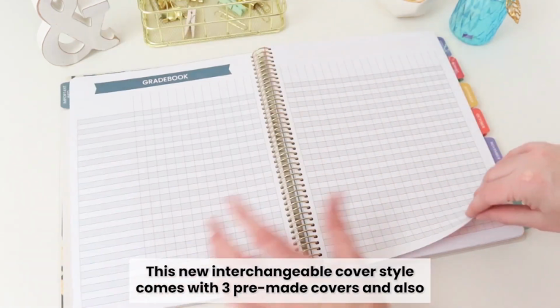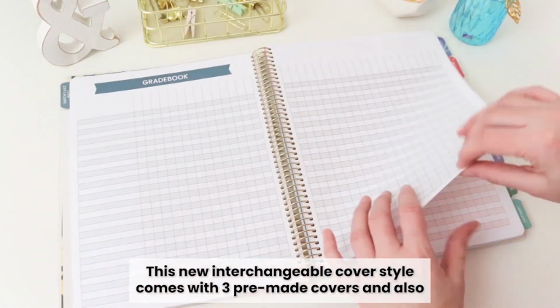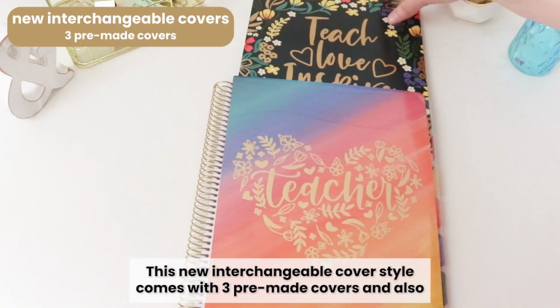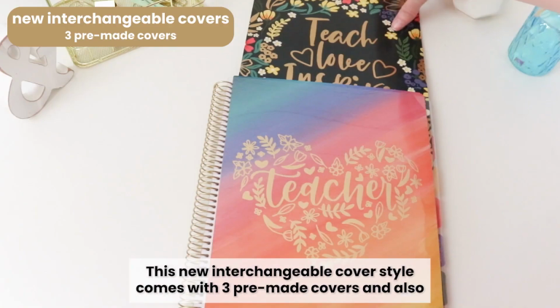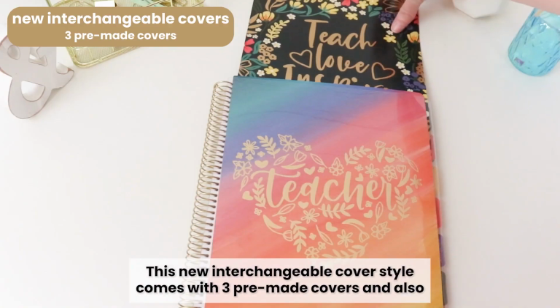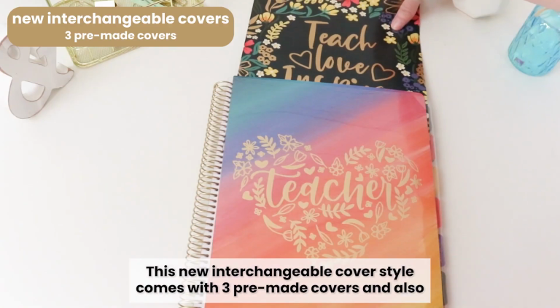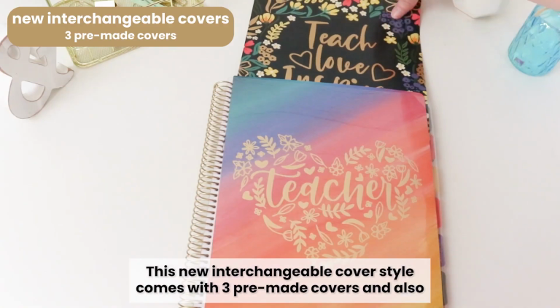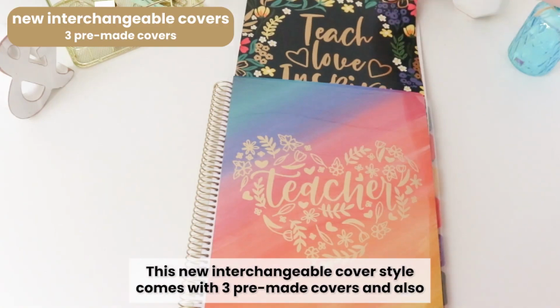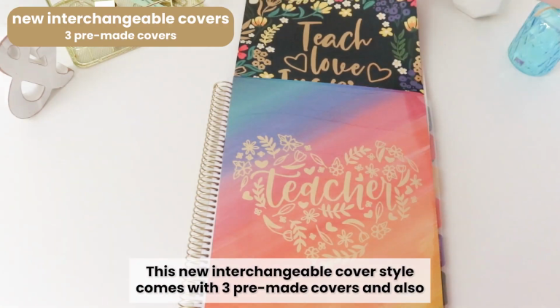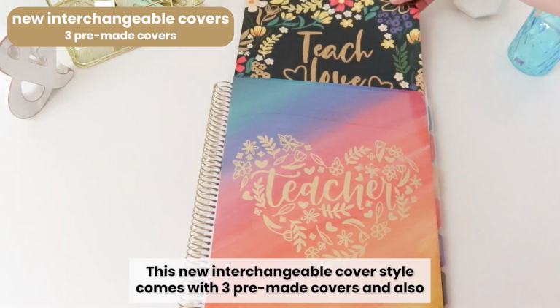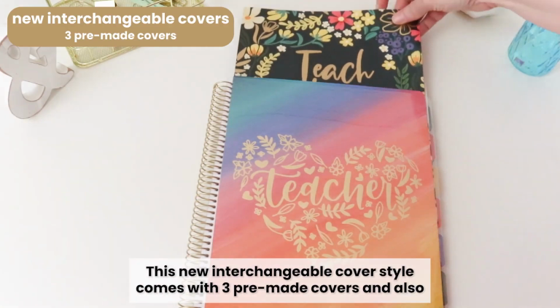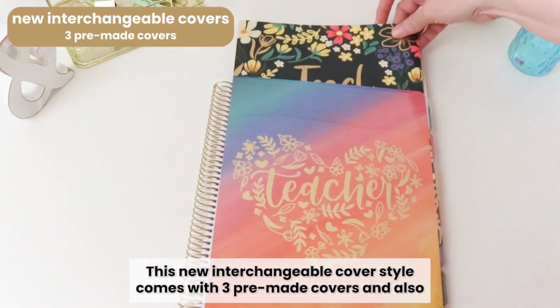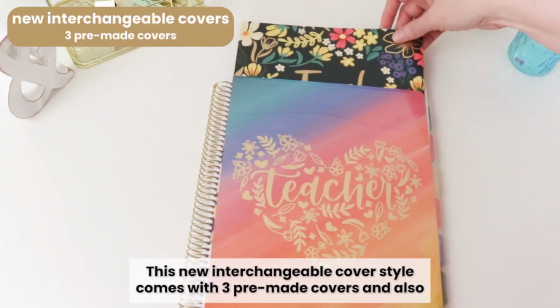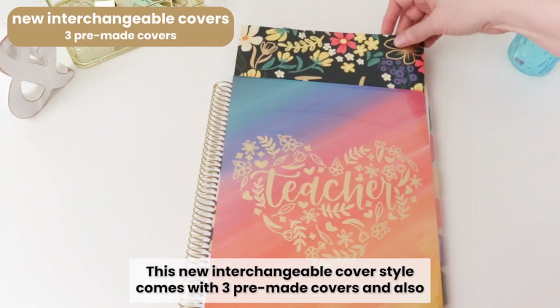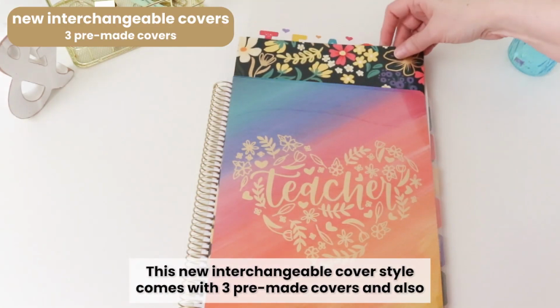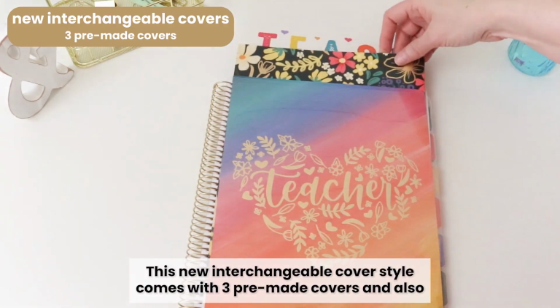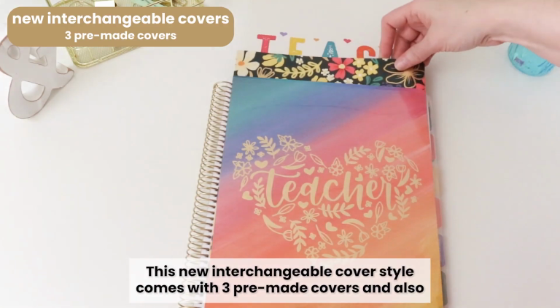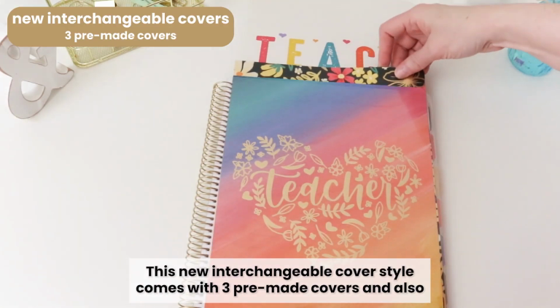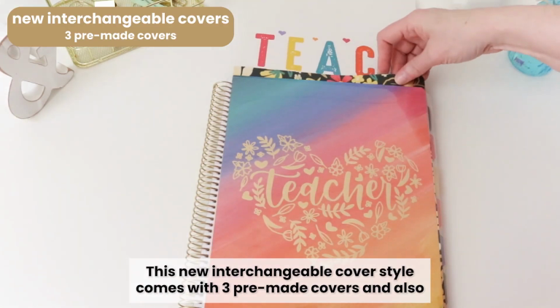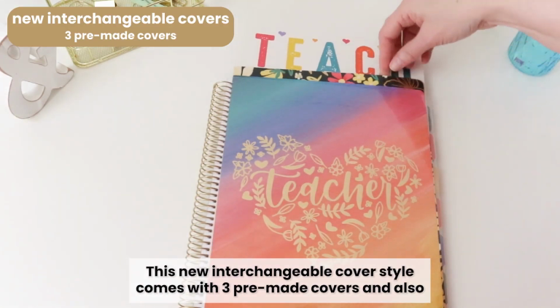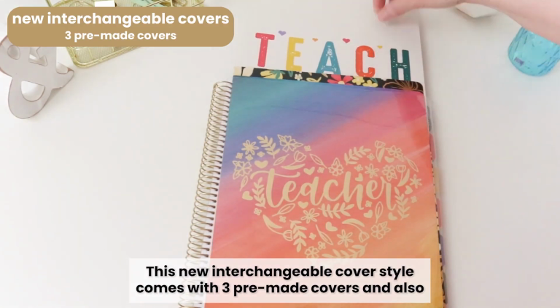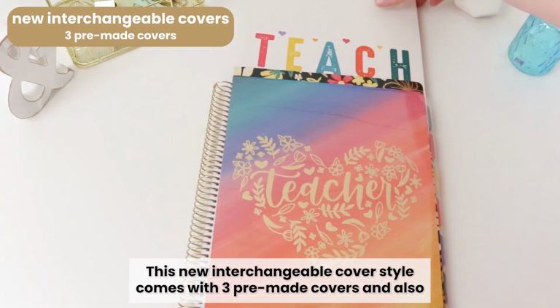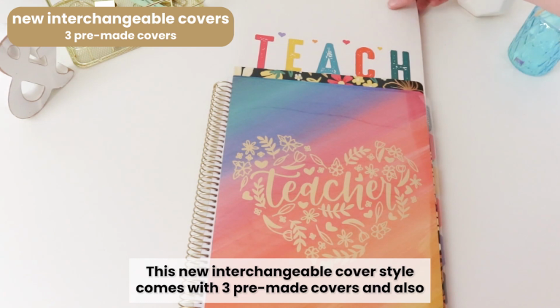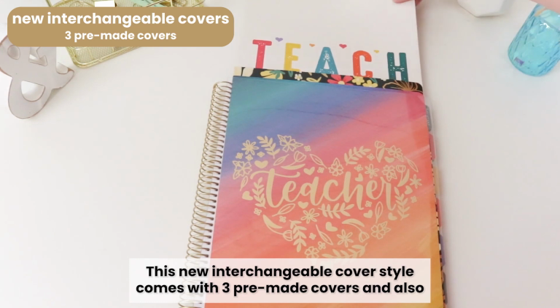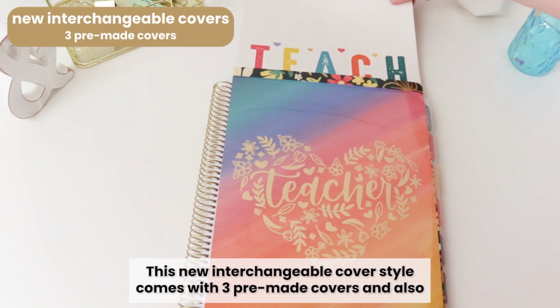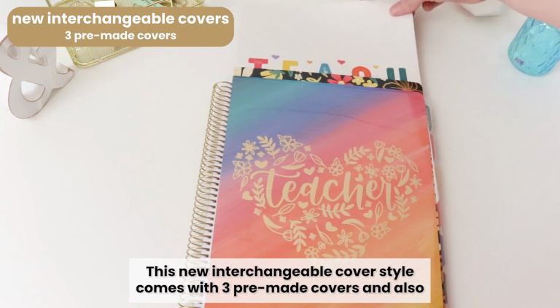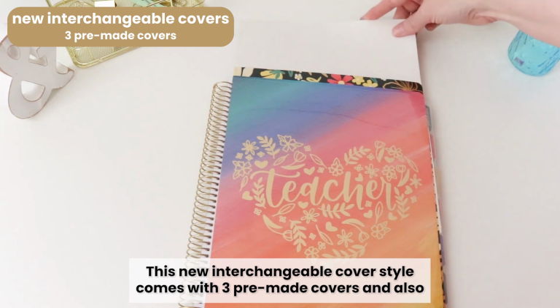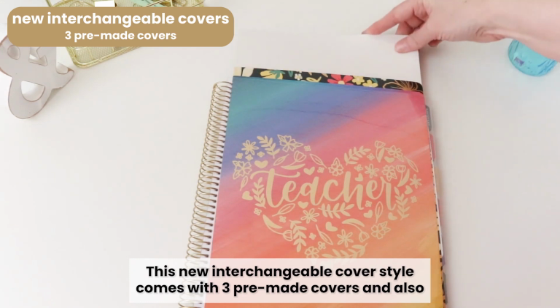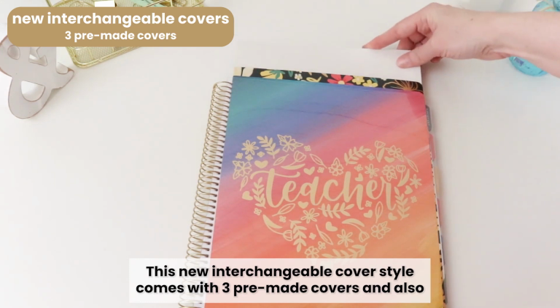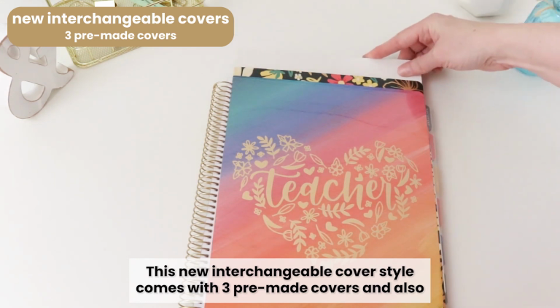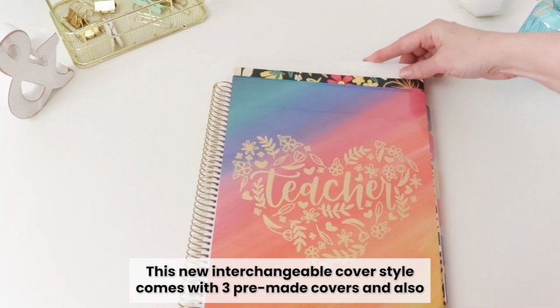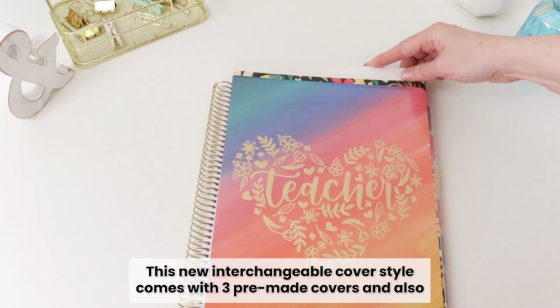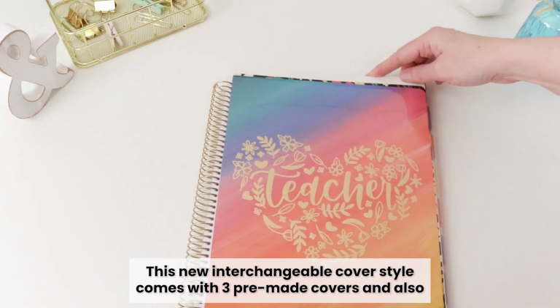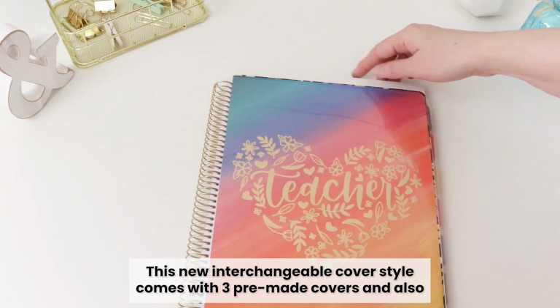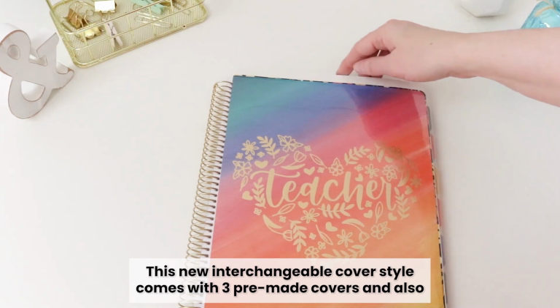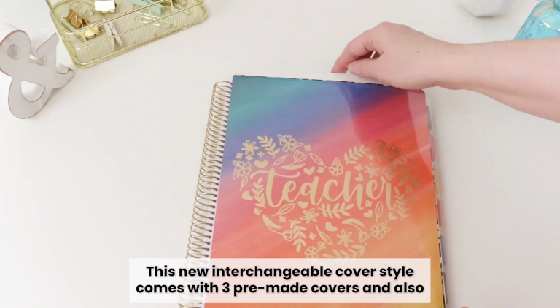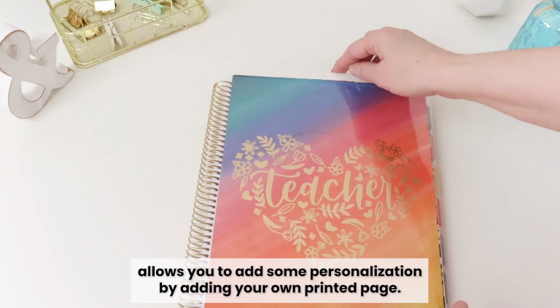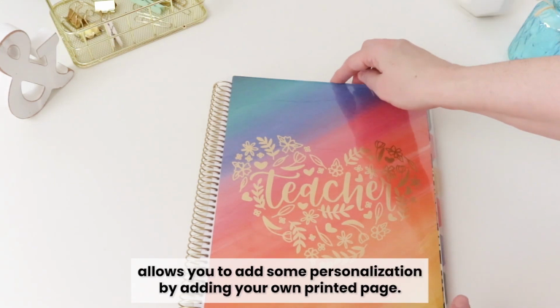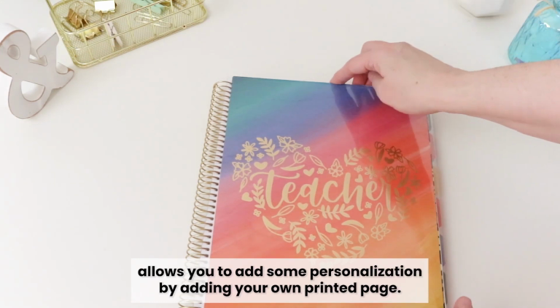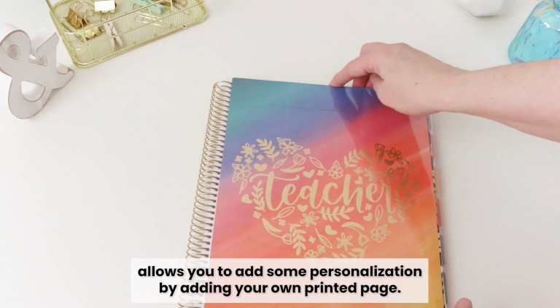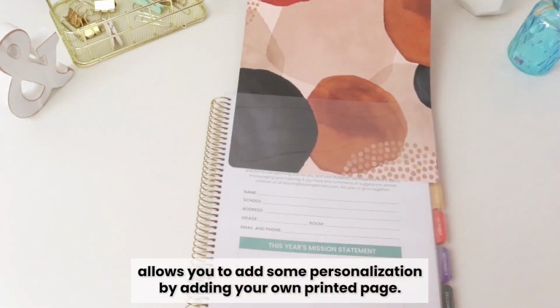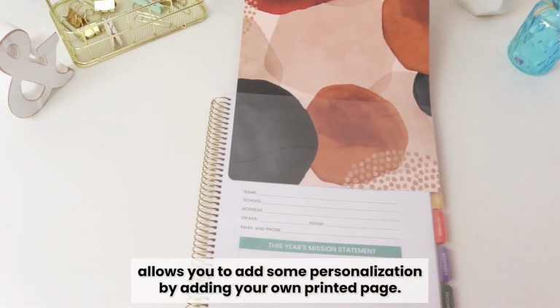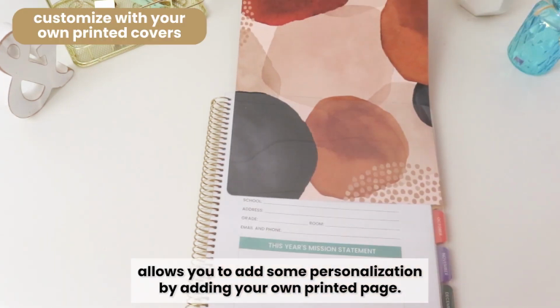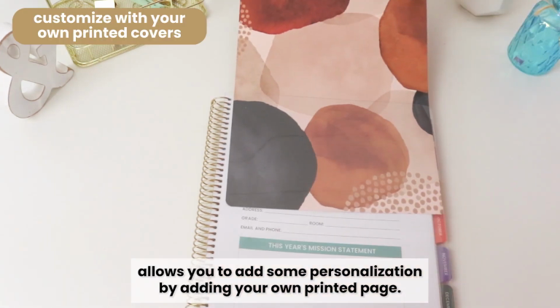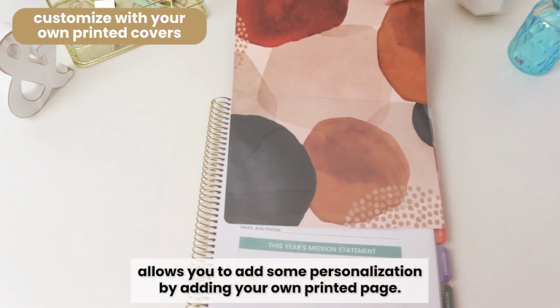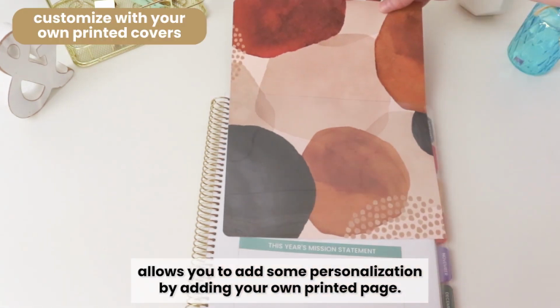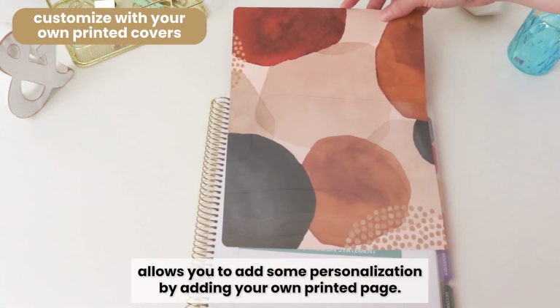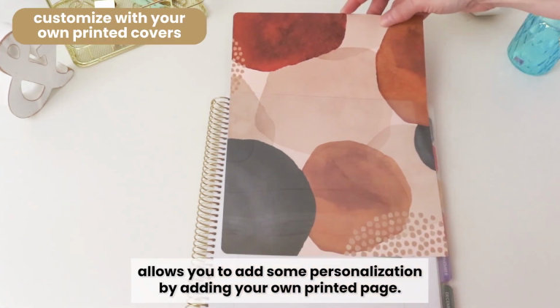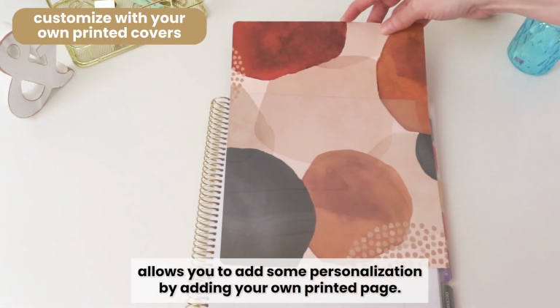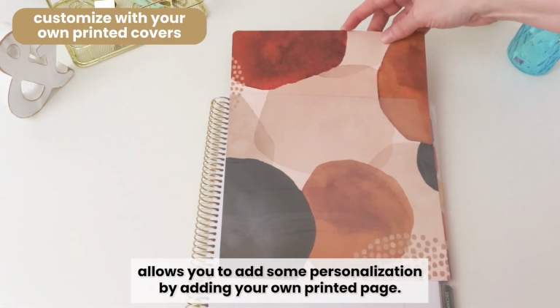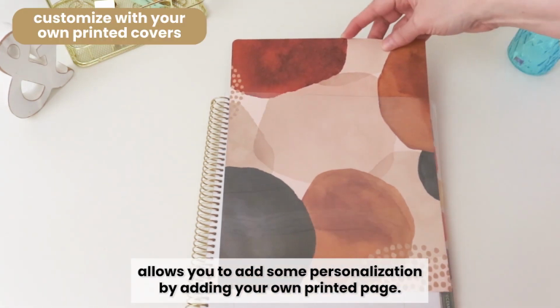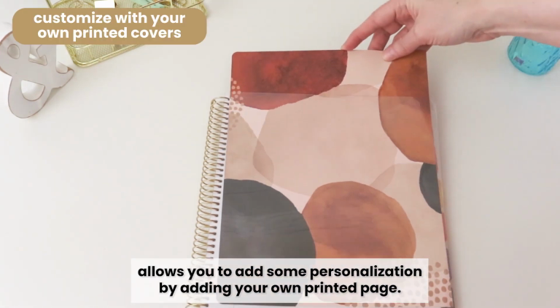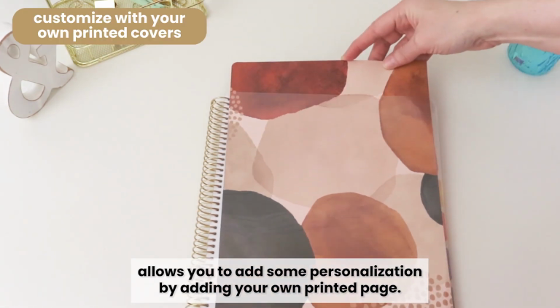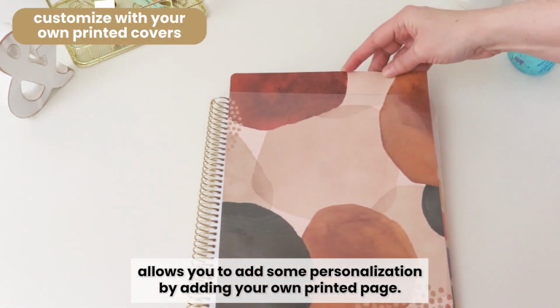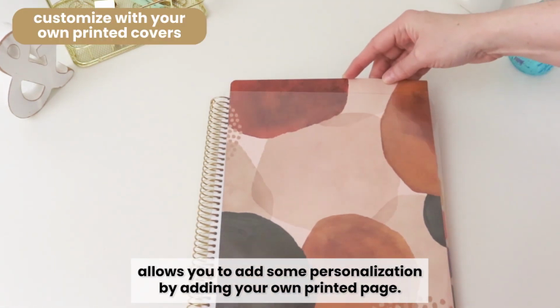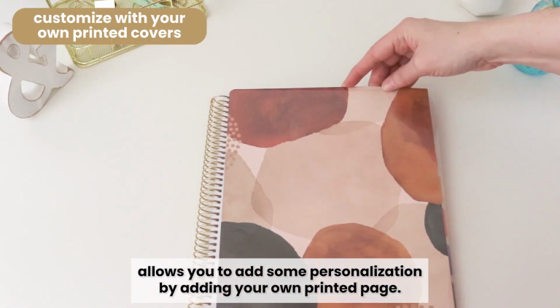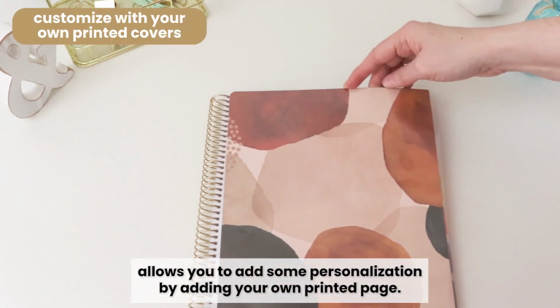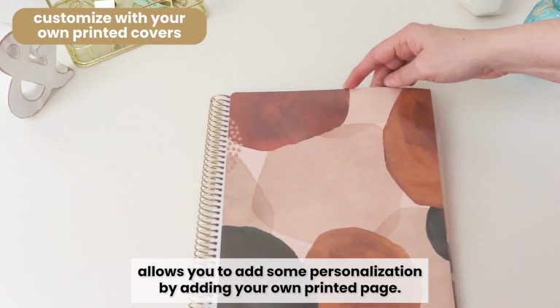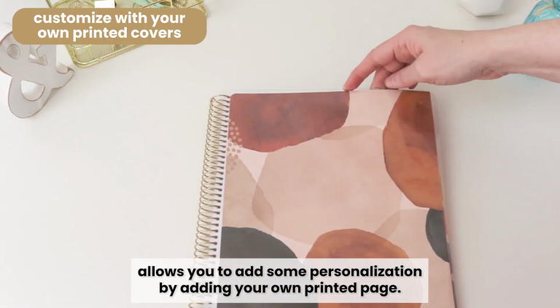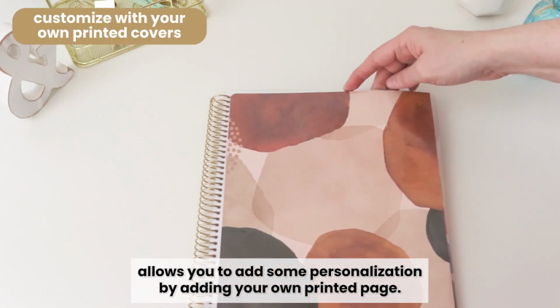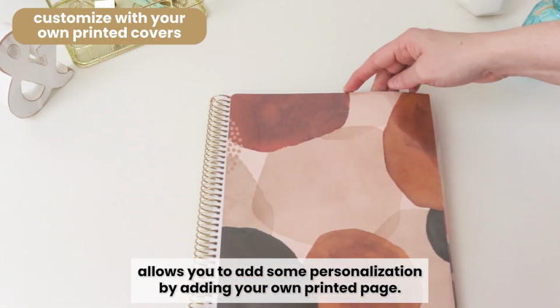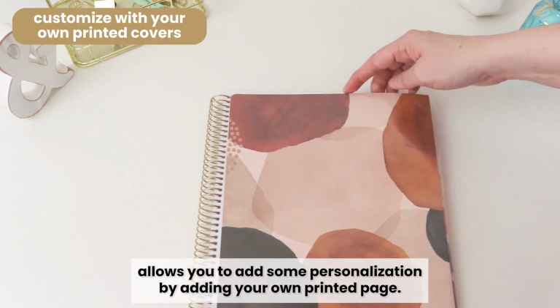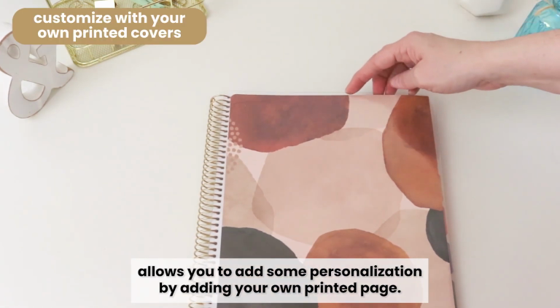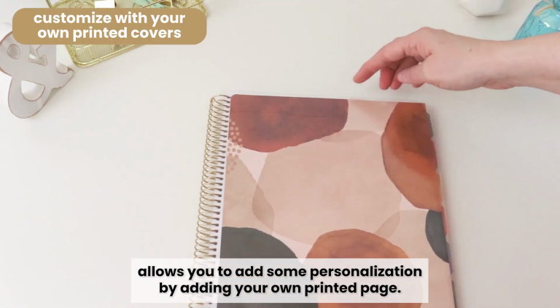This new interchangeable cover style comes with three pre-made covers and also allows you to add some personalization by adding your own printed page.